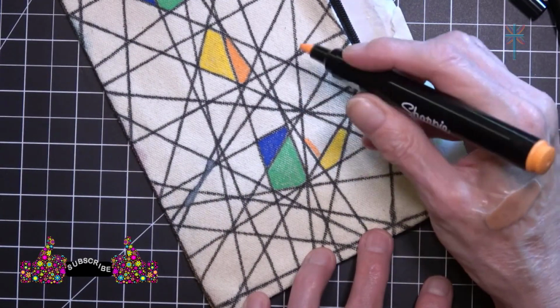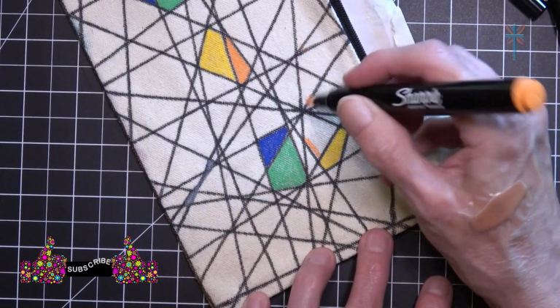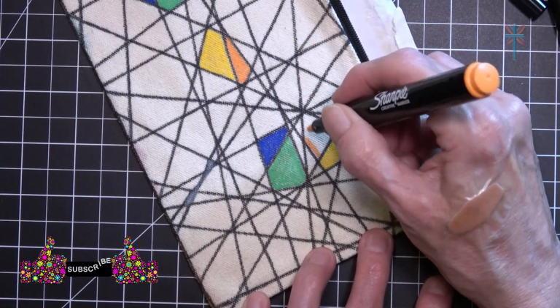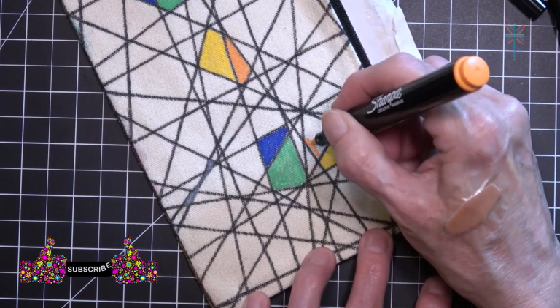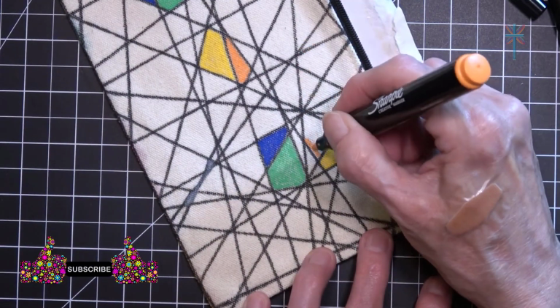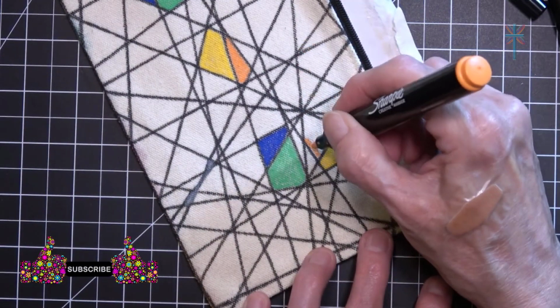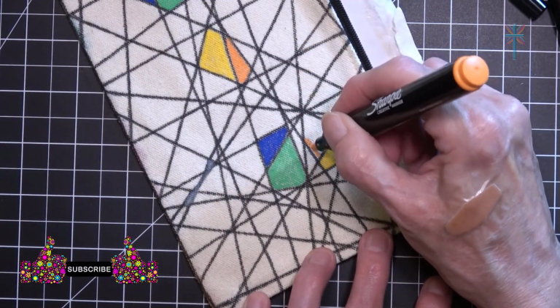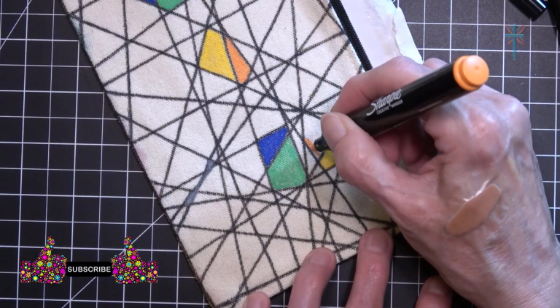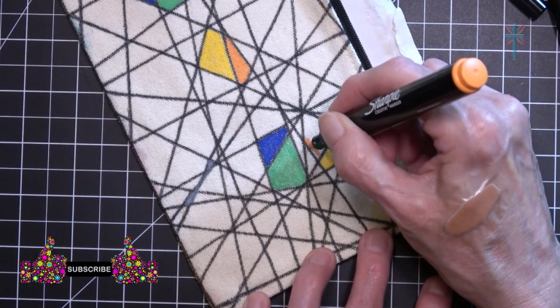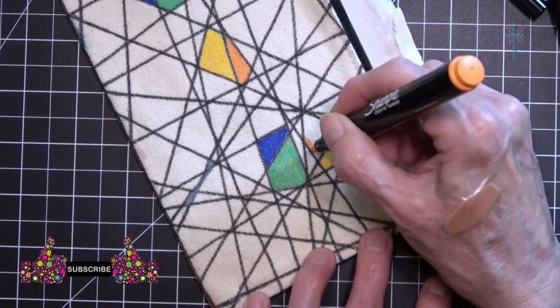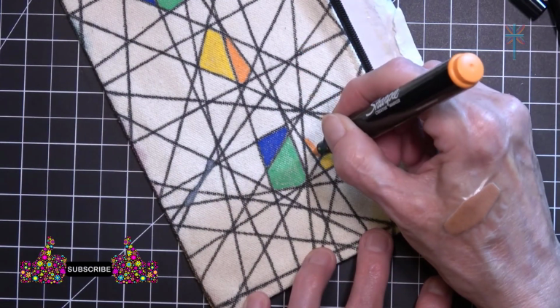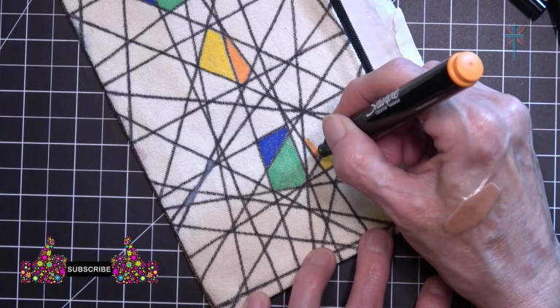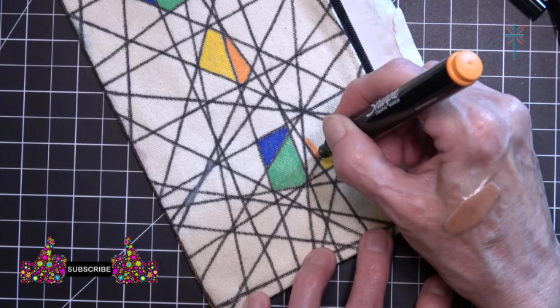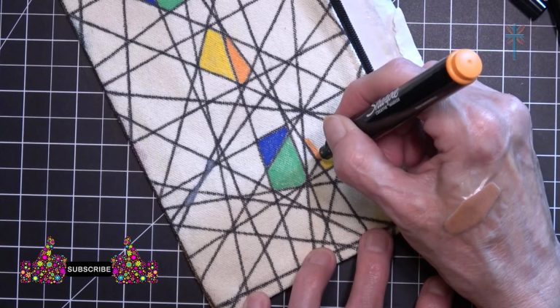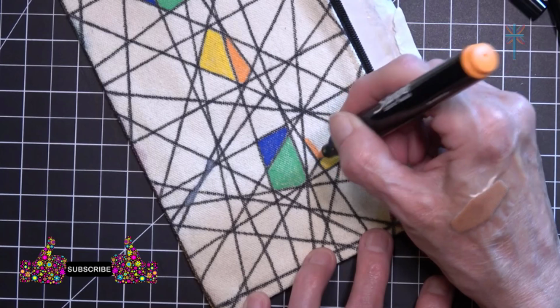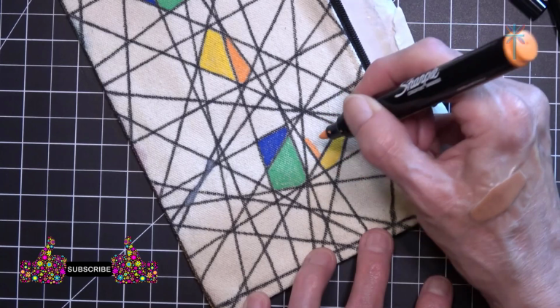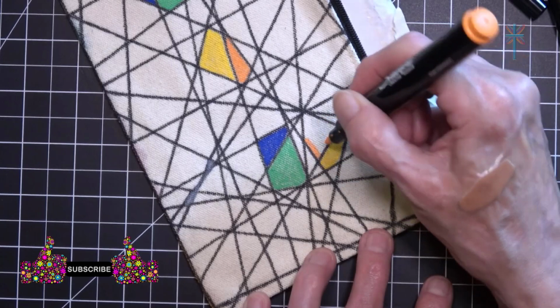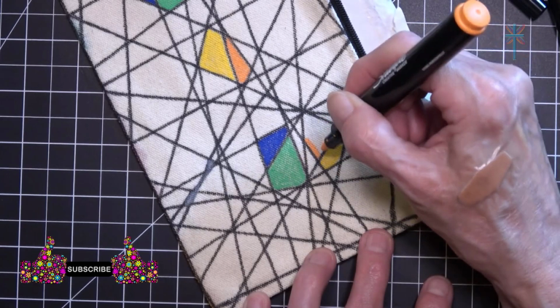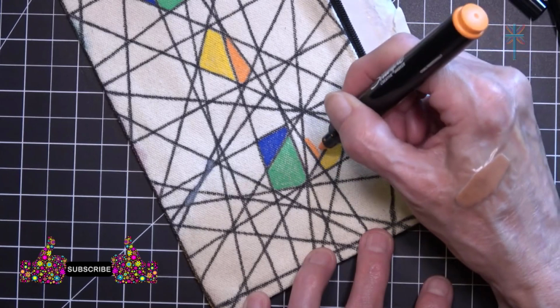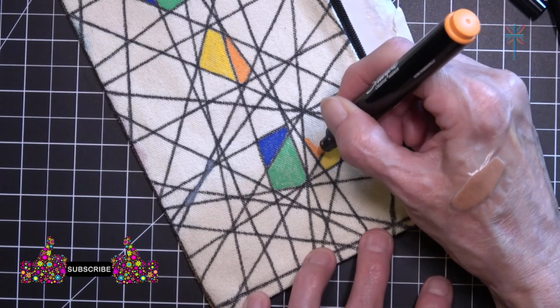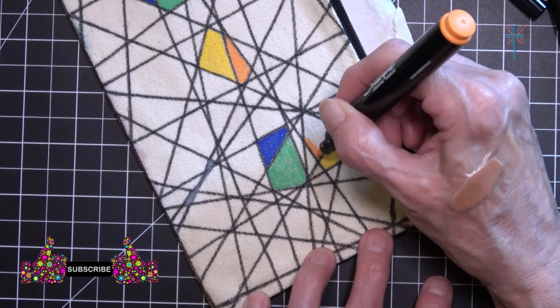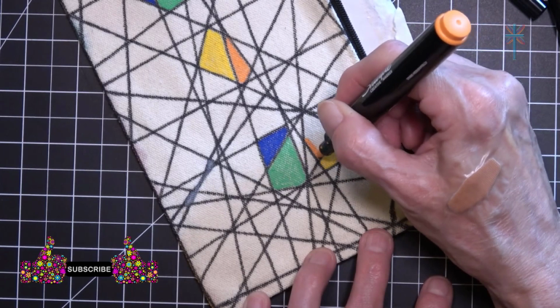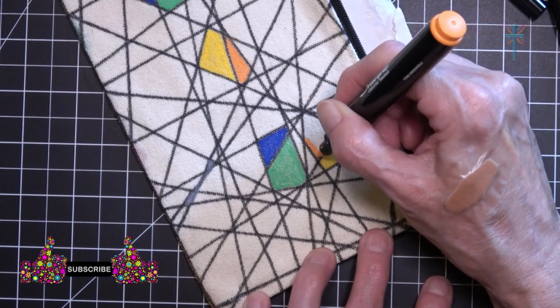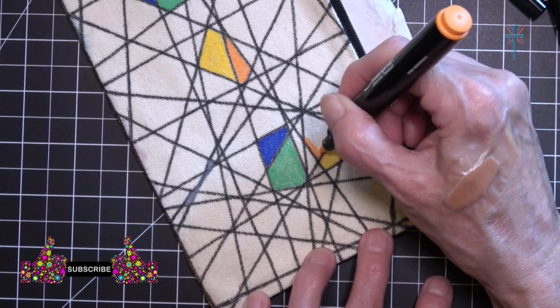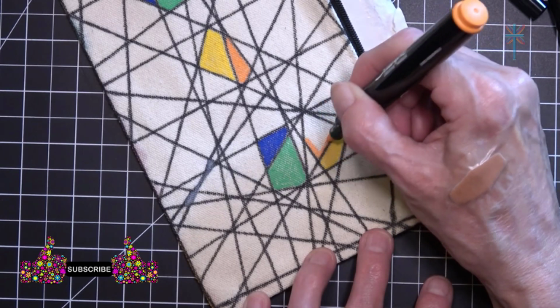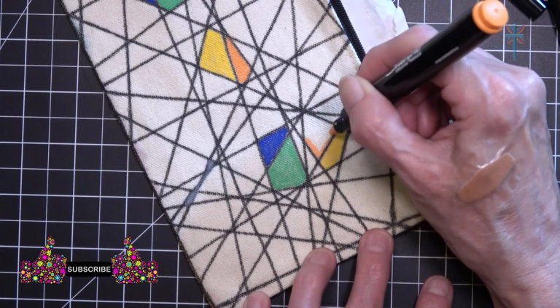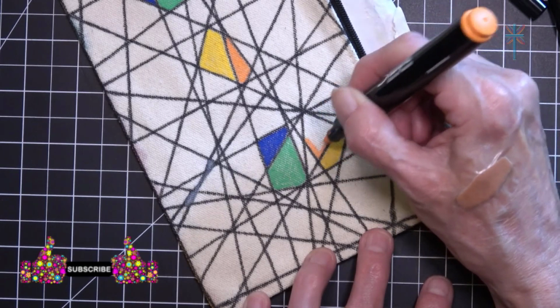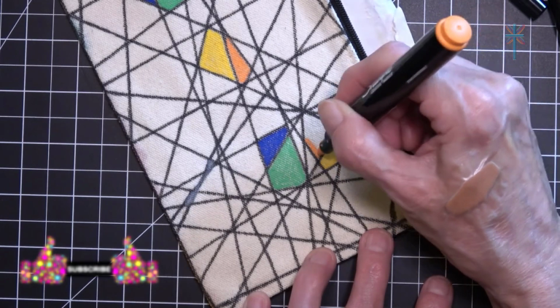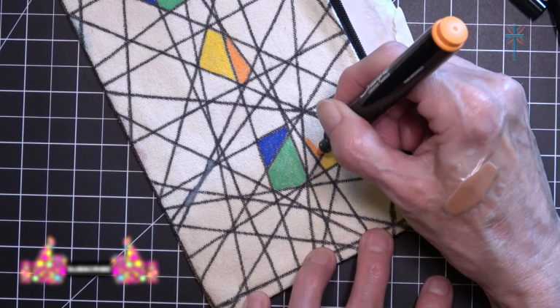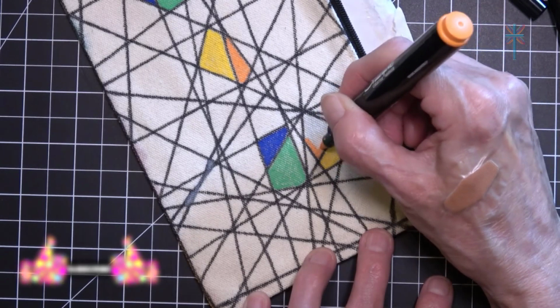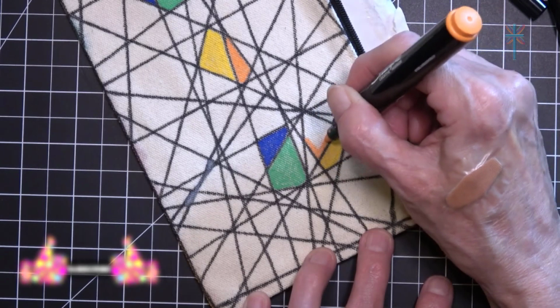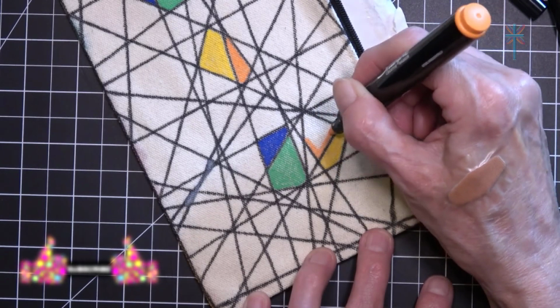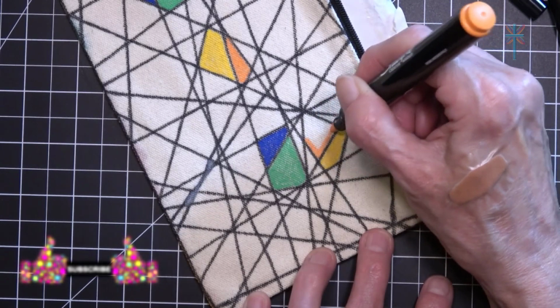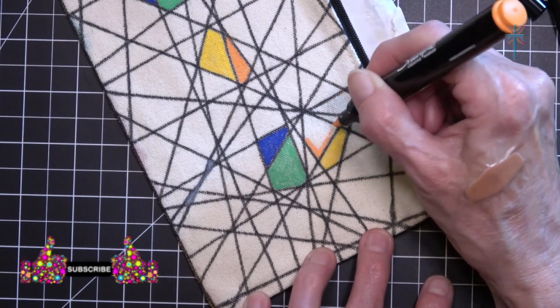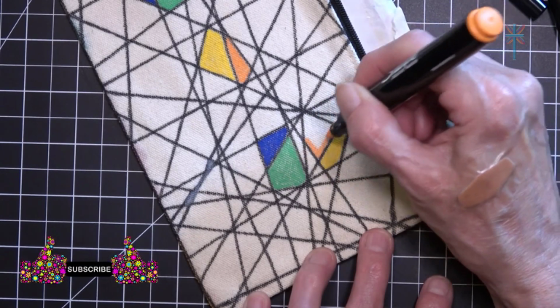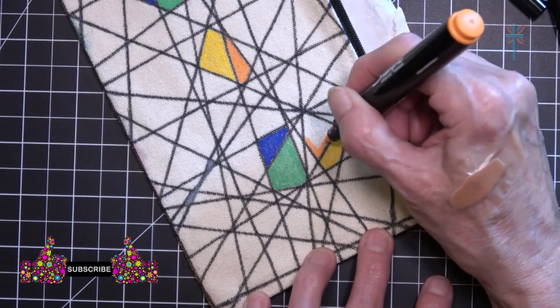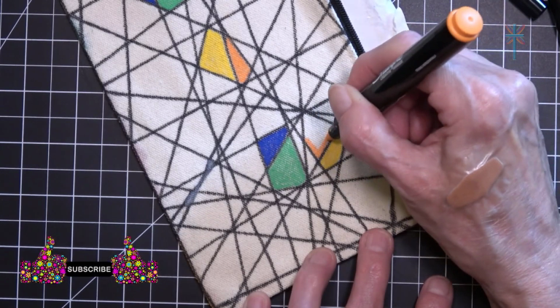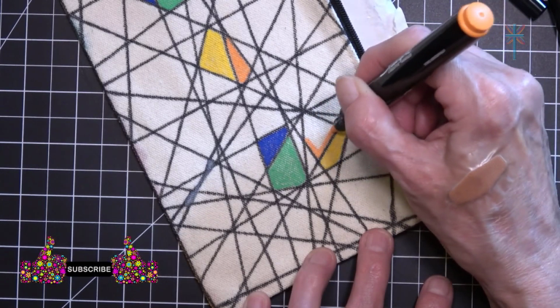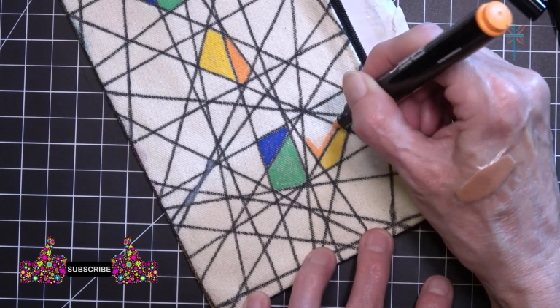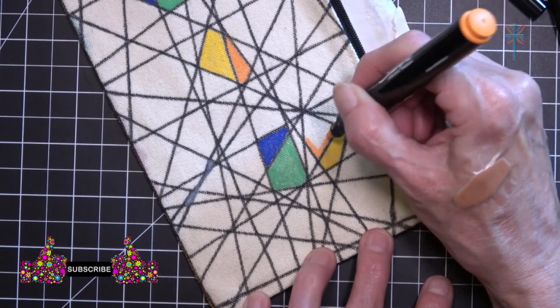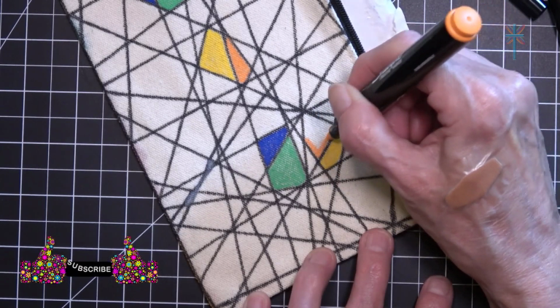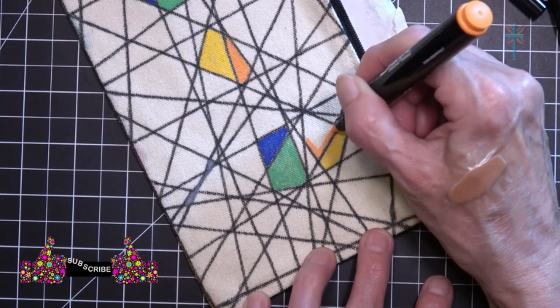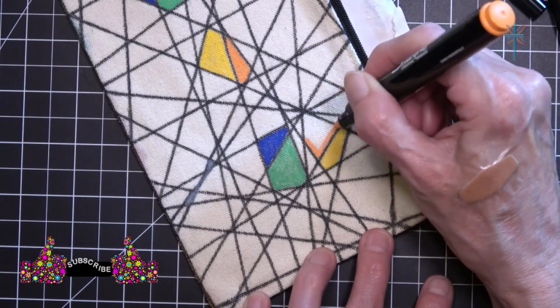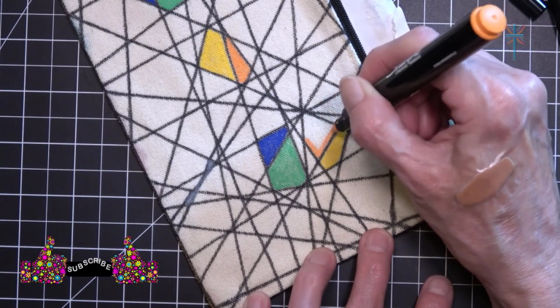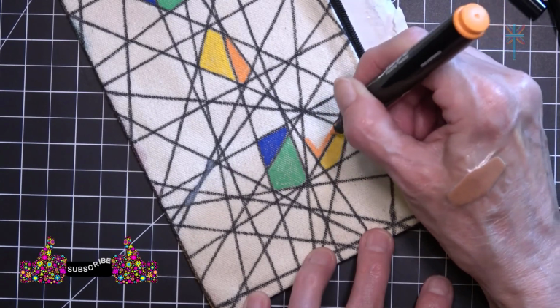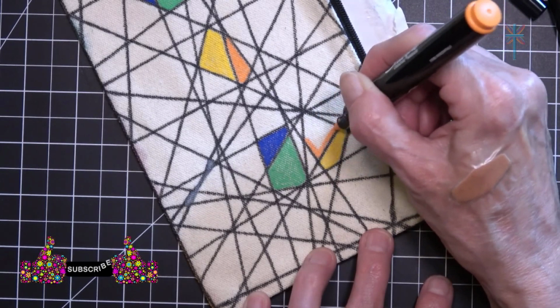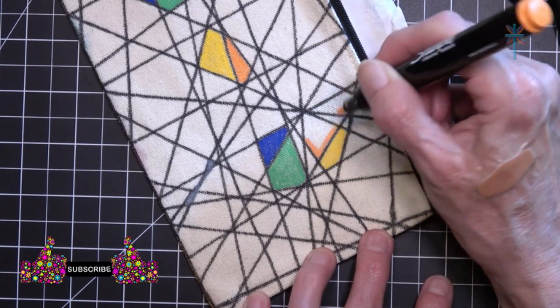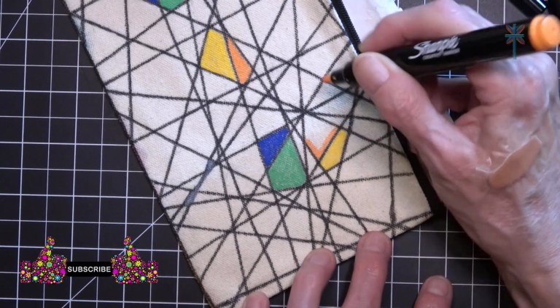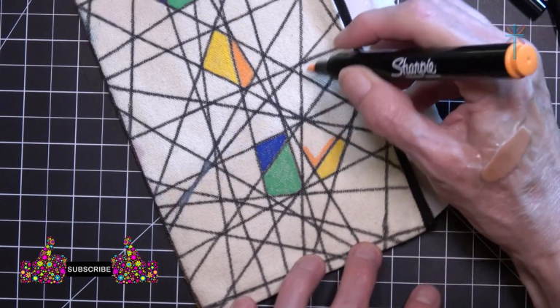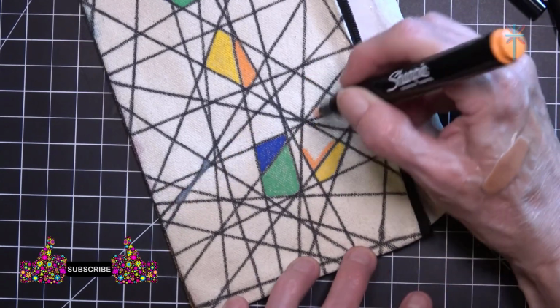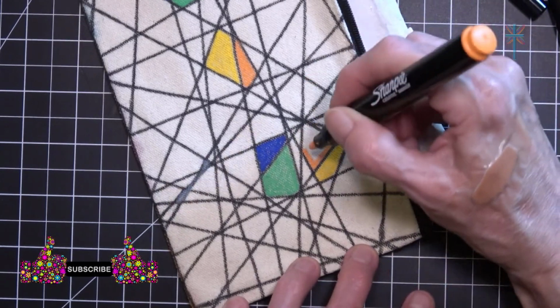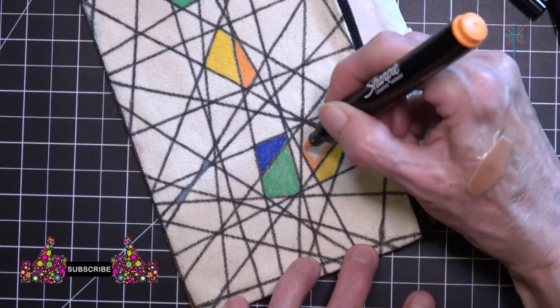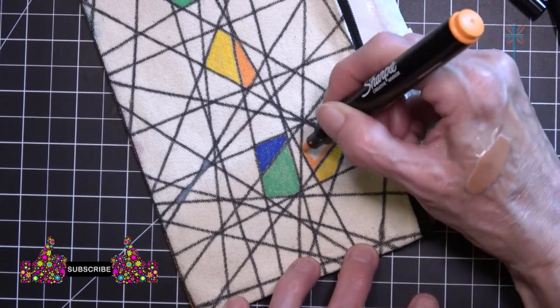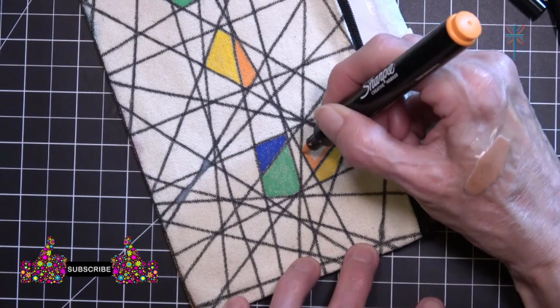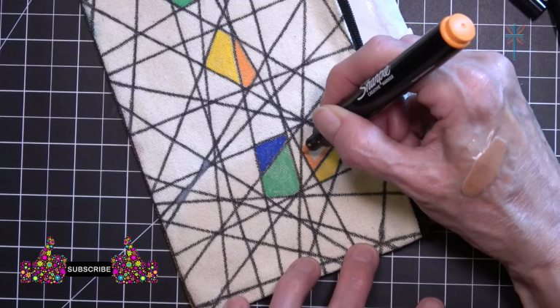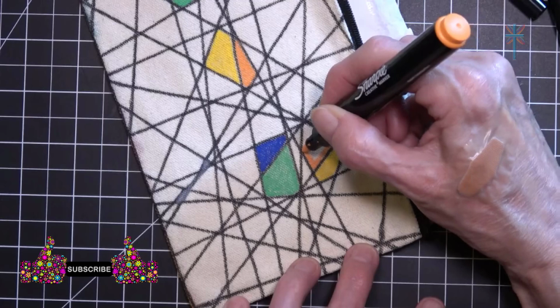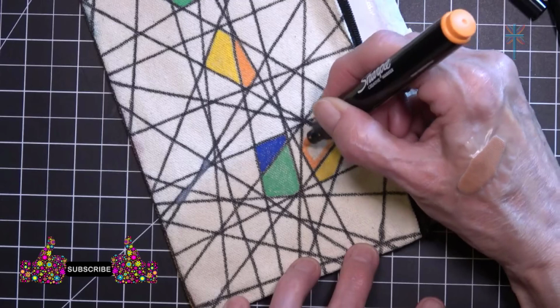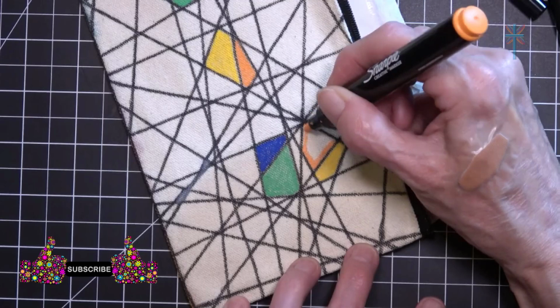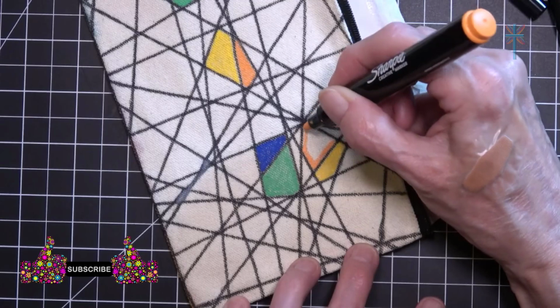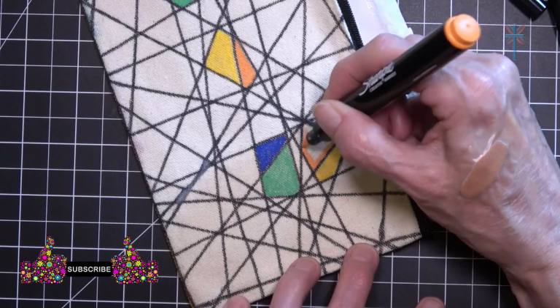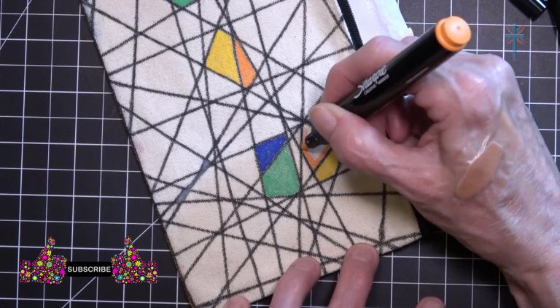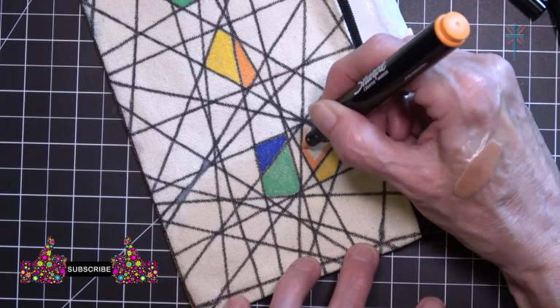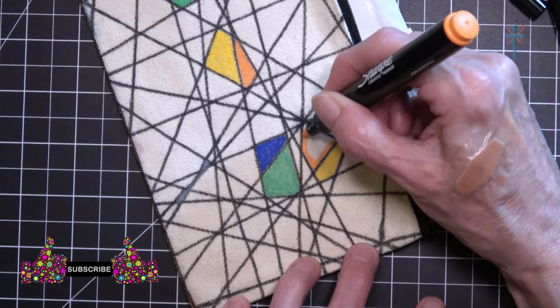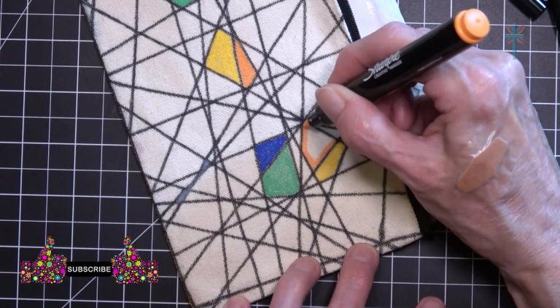You still have to be careful if you're coloring next to a thin black line like this.